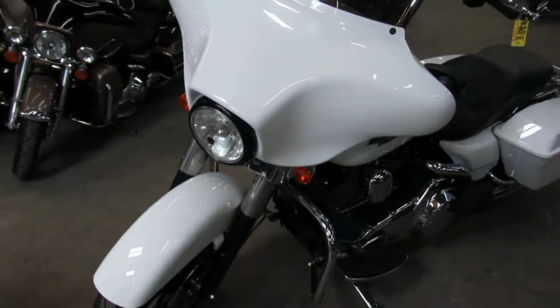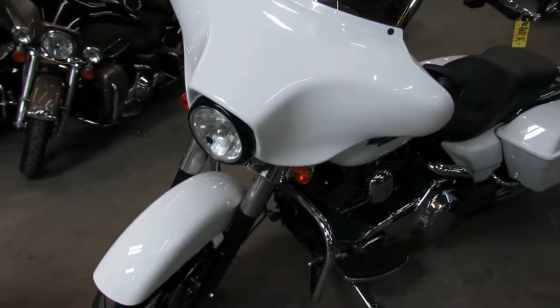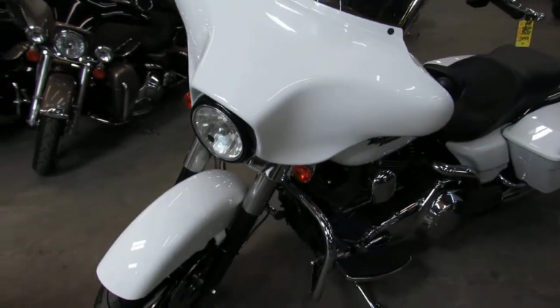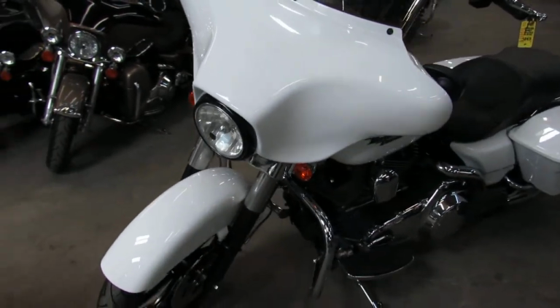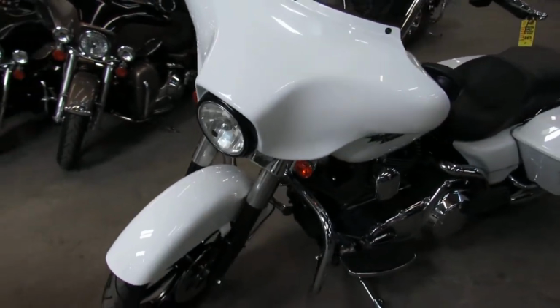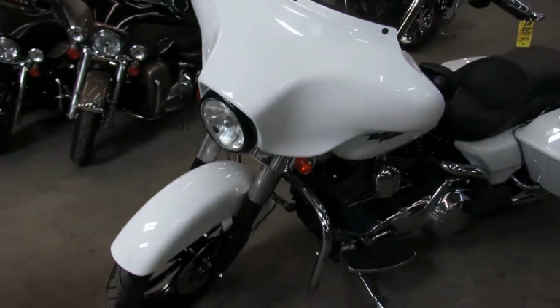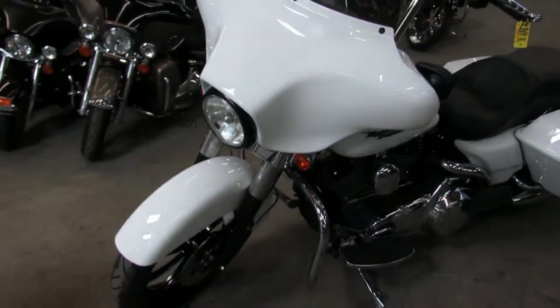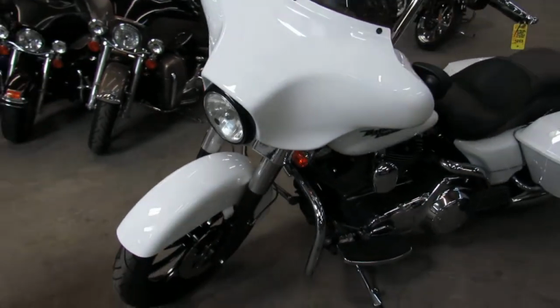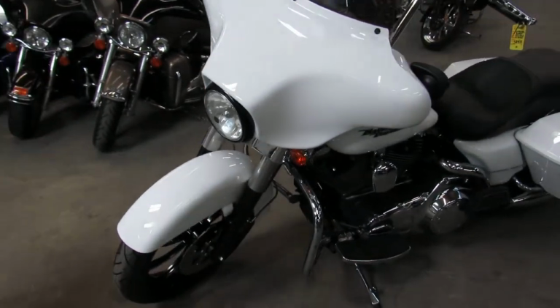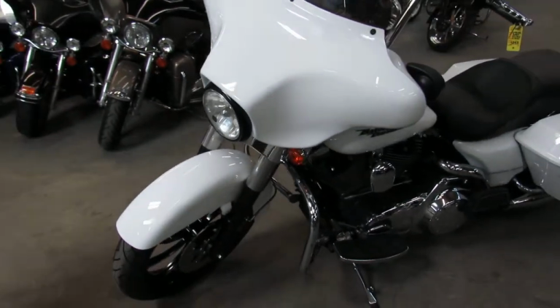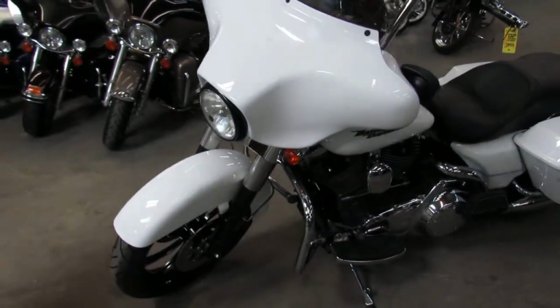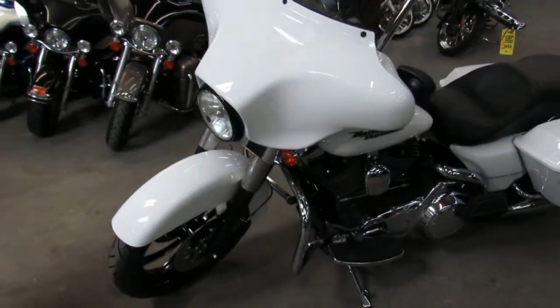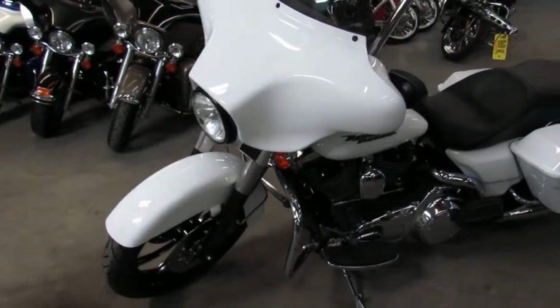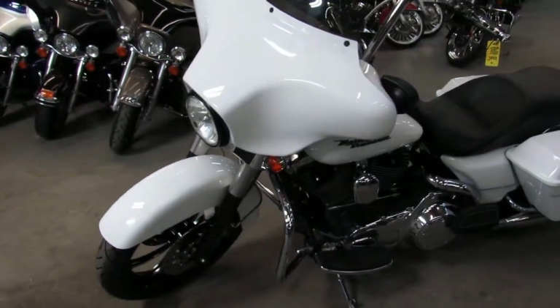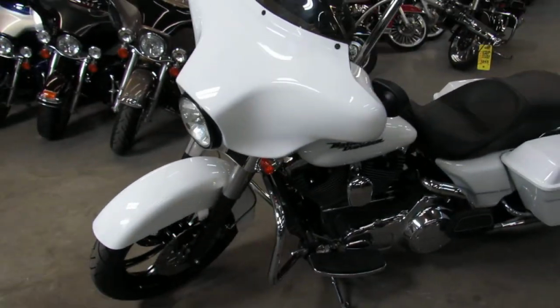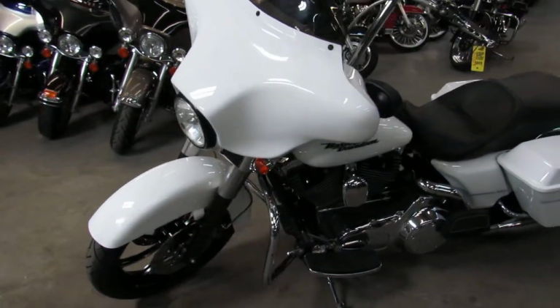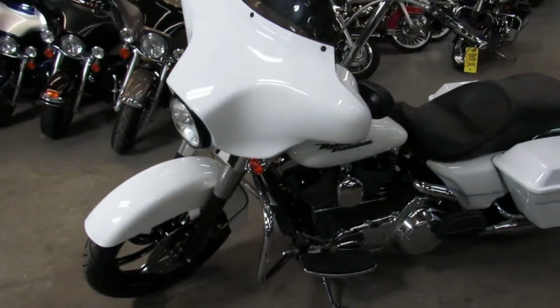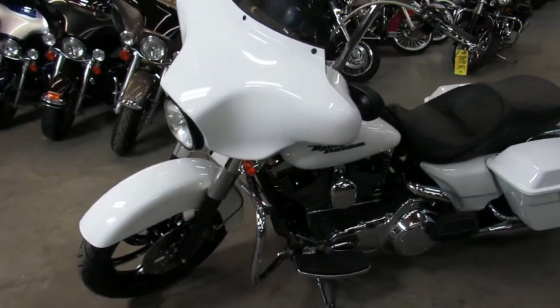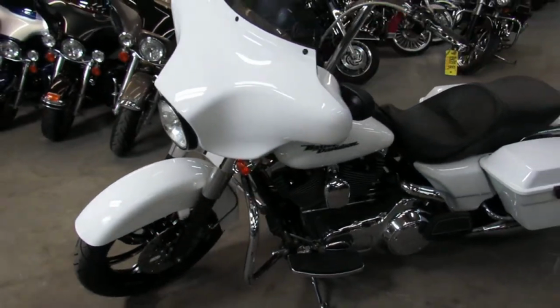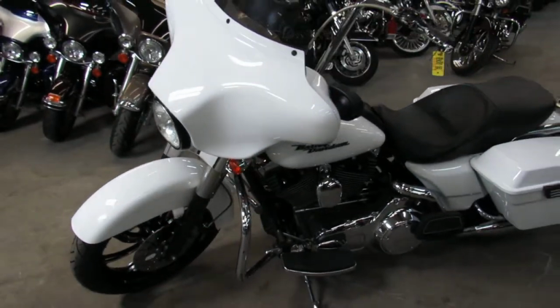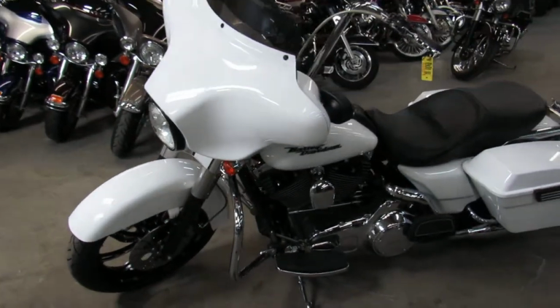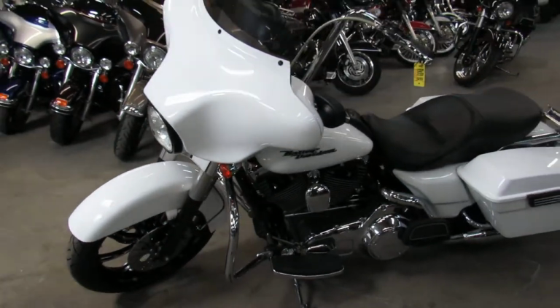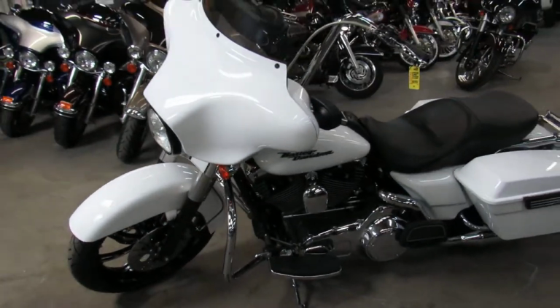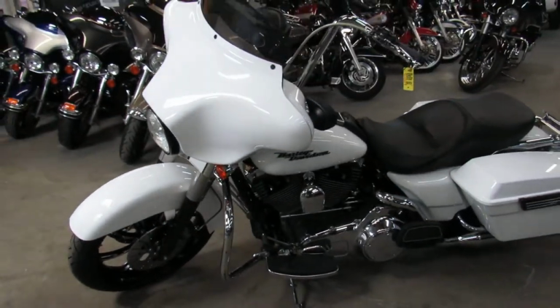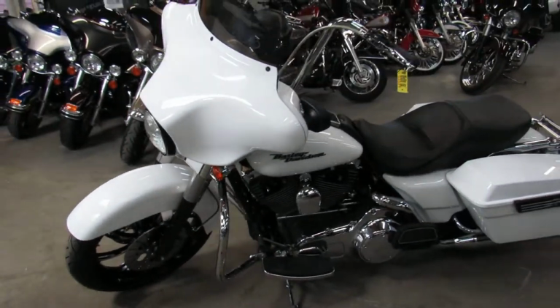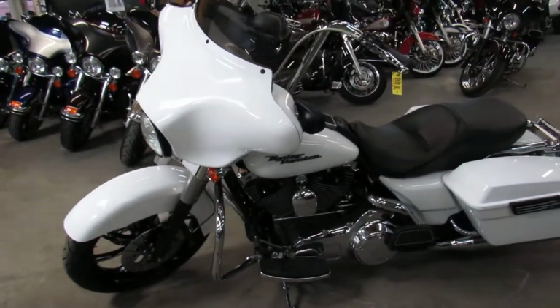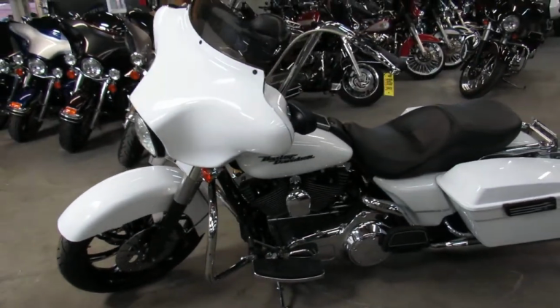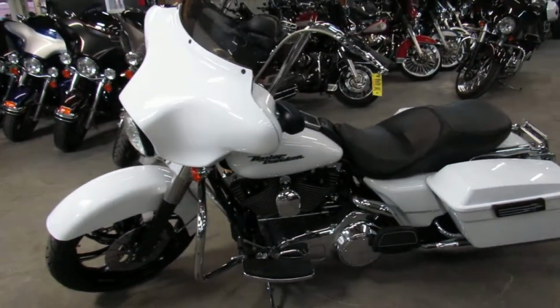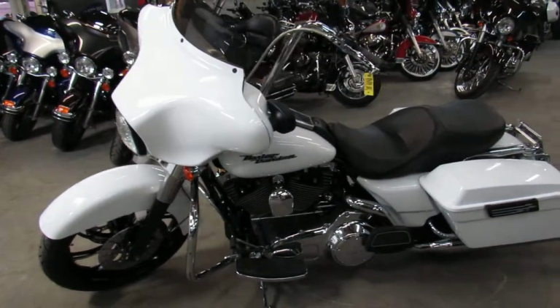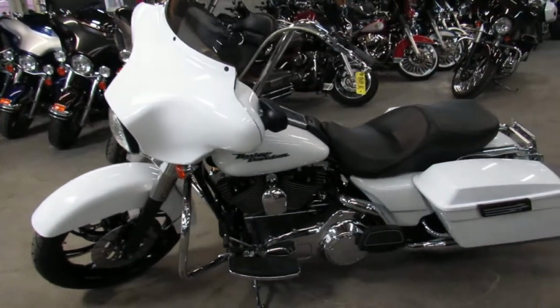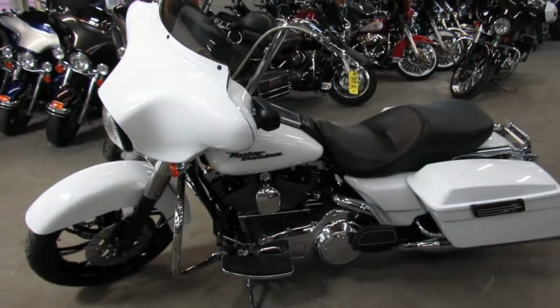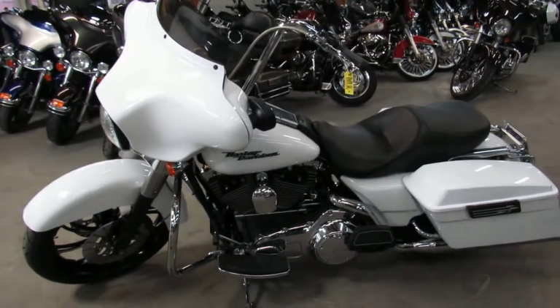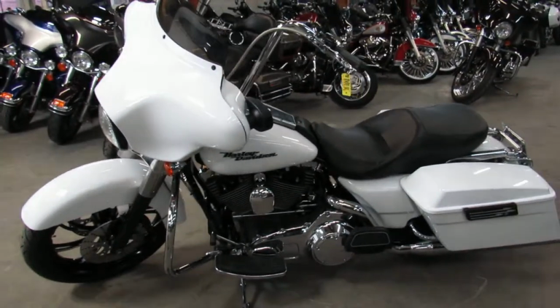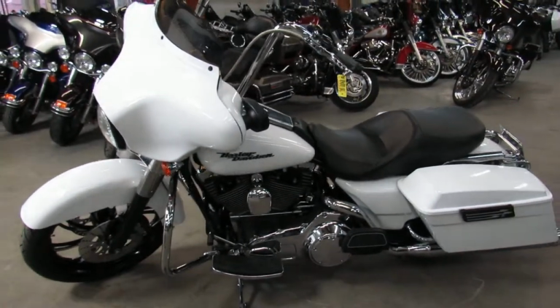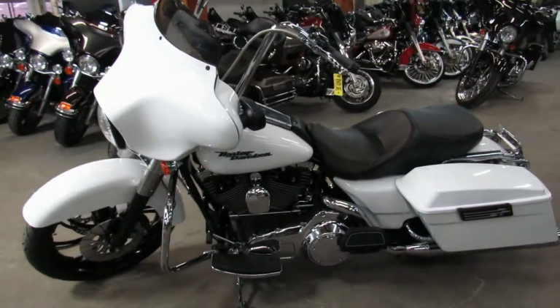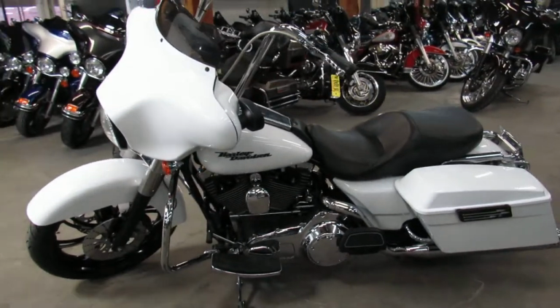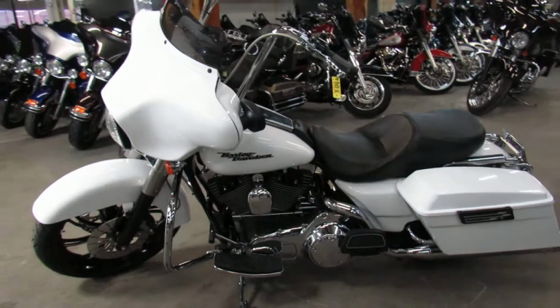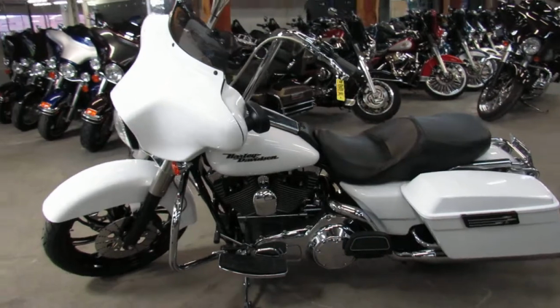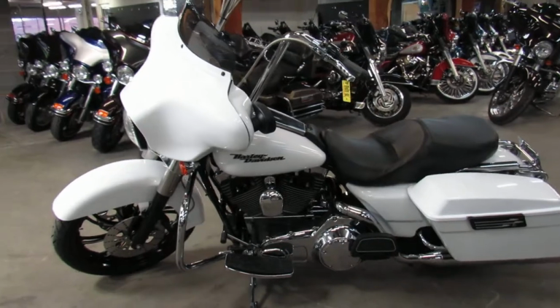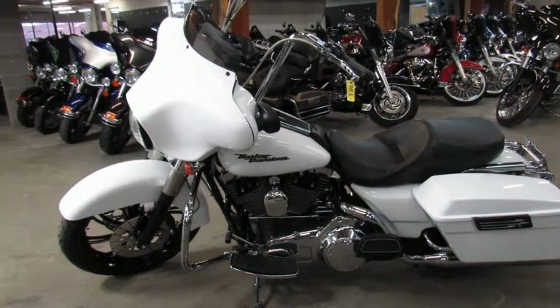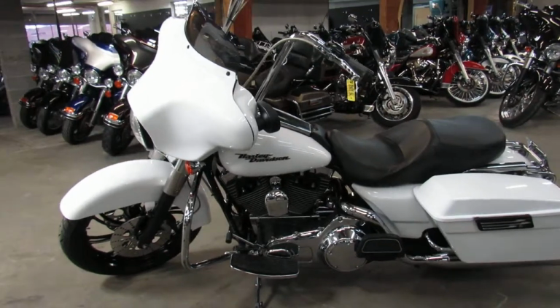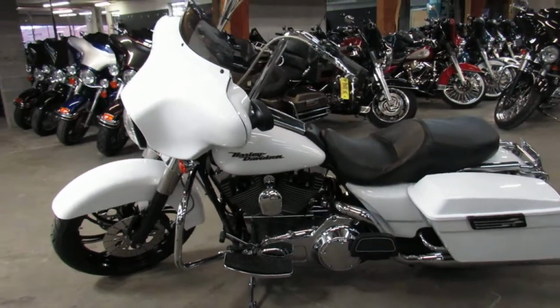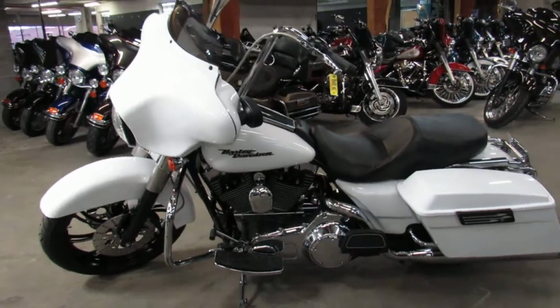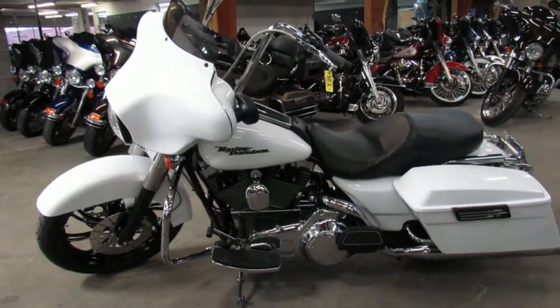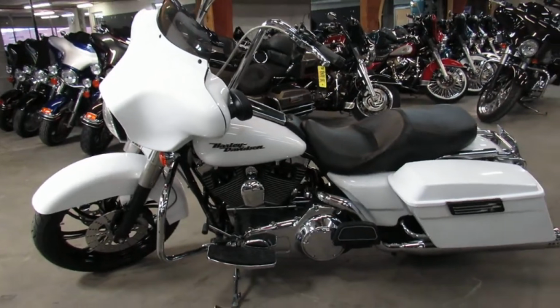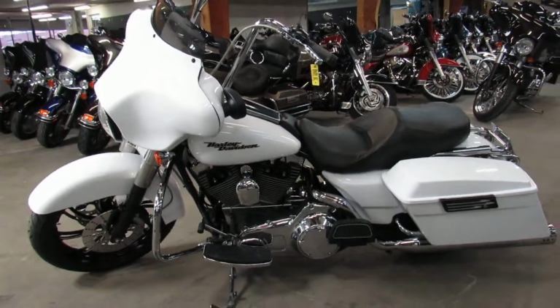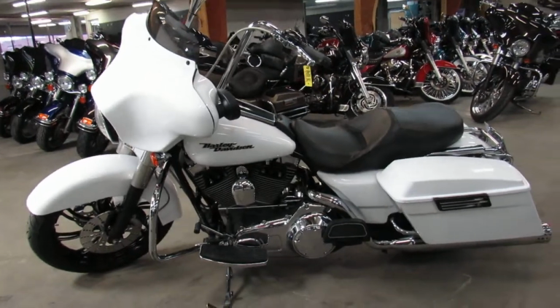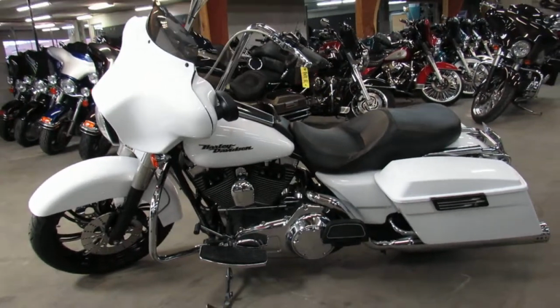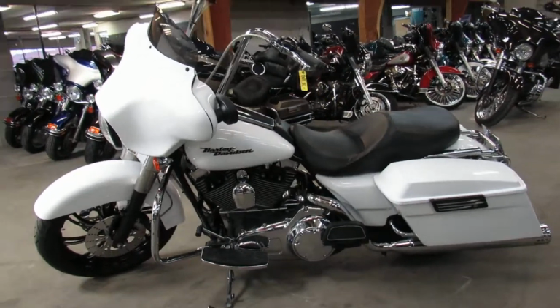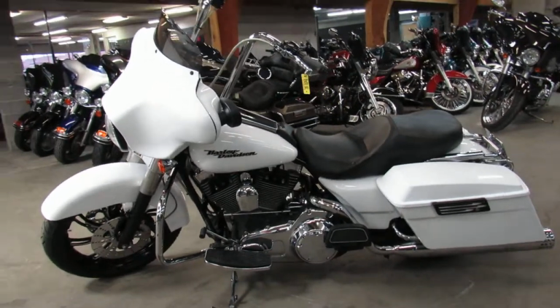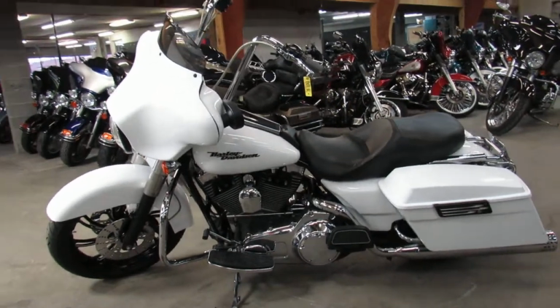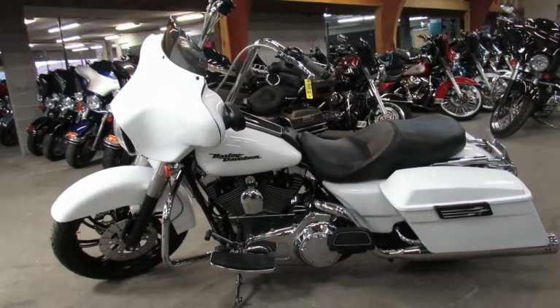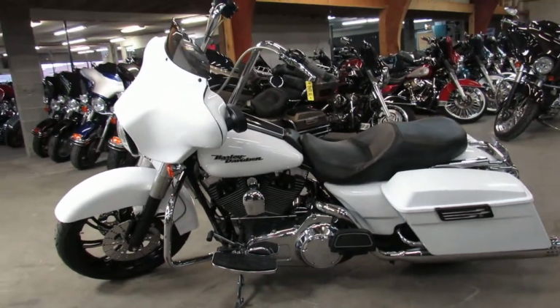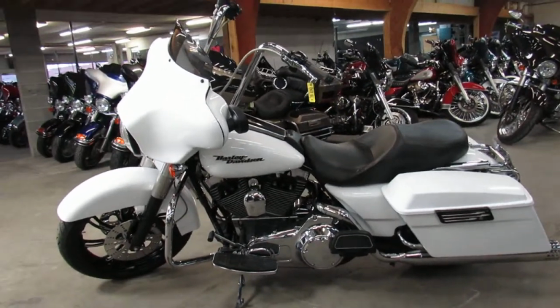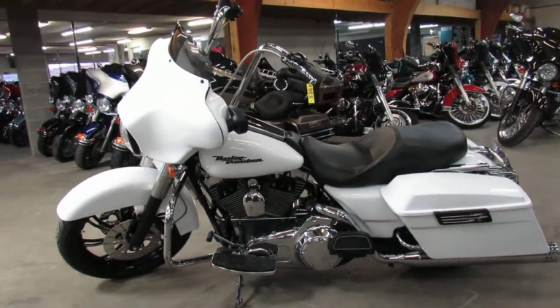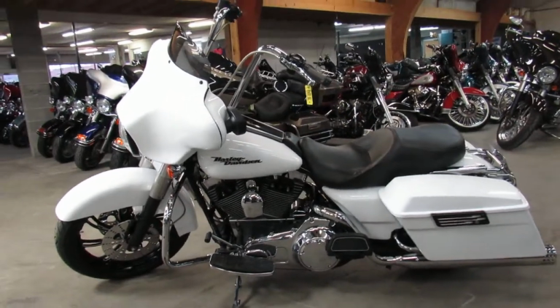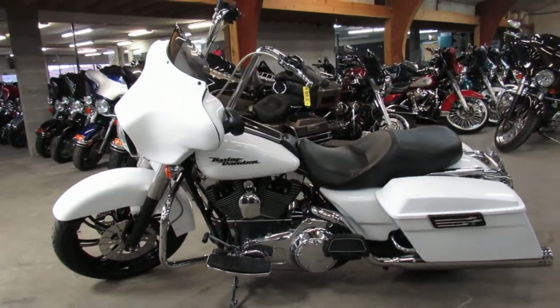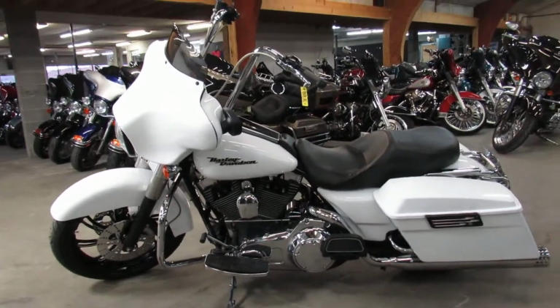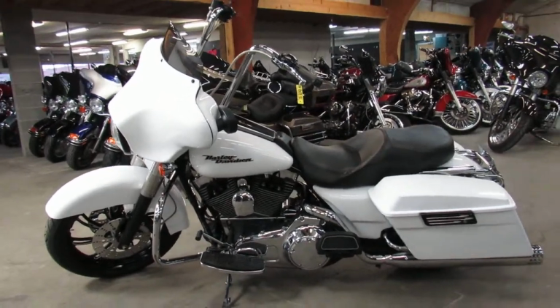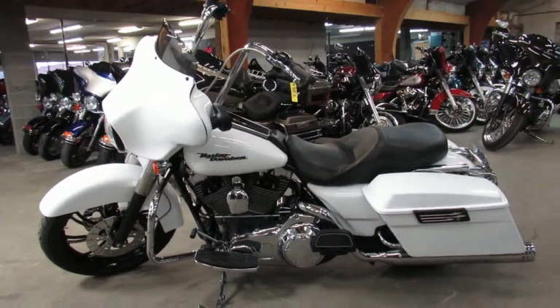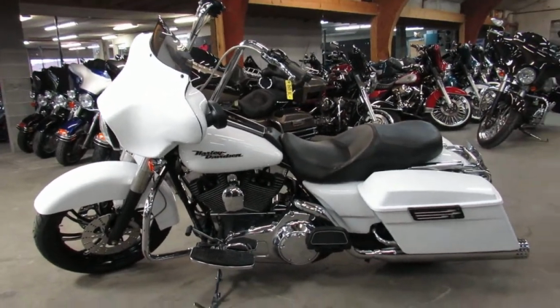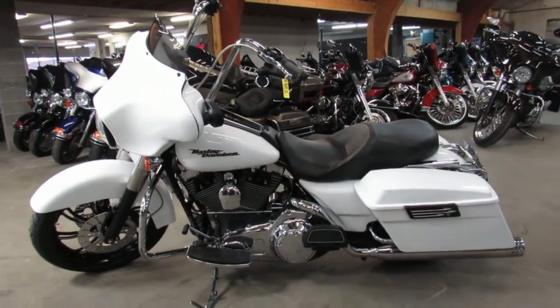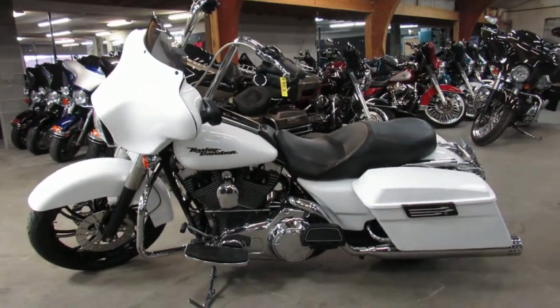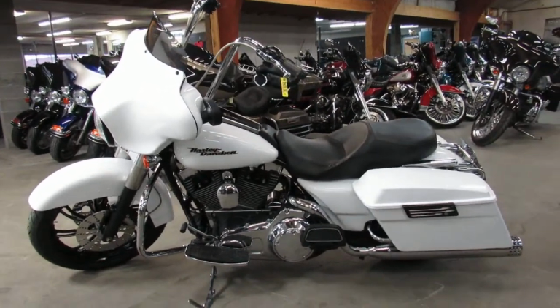Guaranteed financing, leasing programs, layaway programs, and your trades are always welcome here. So if you have any trade, give us a call — we'll get you done. It's 810-648-9500.